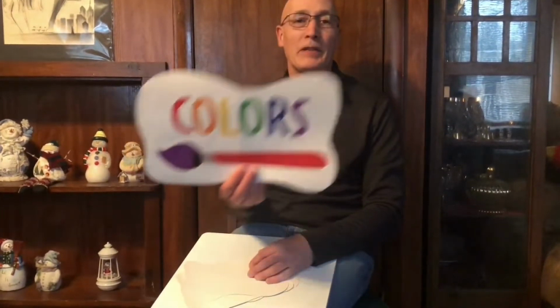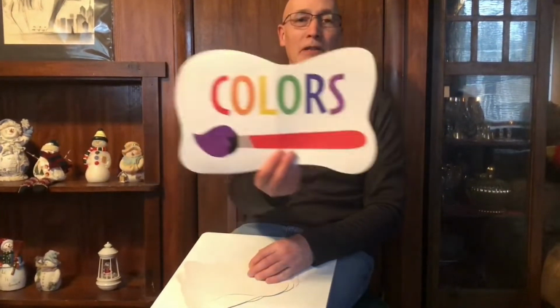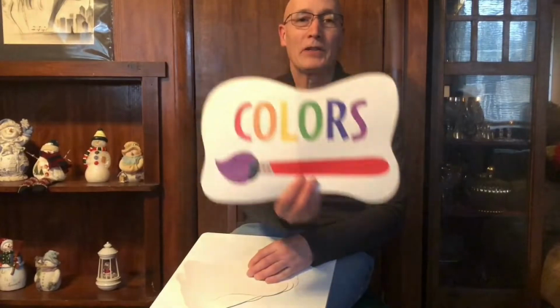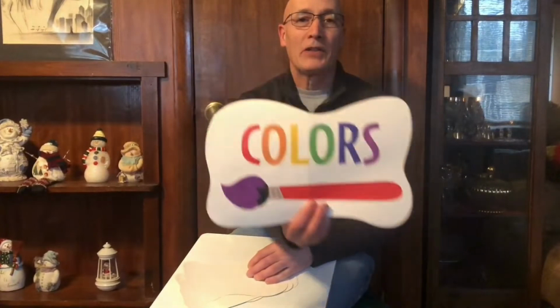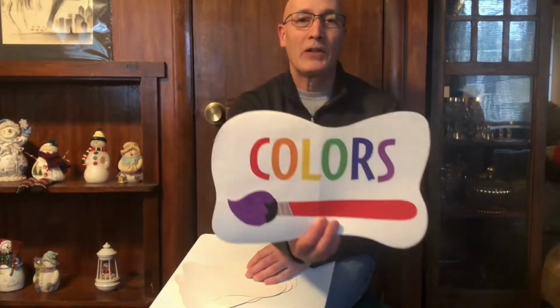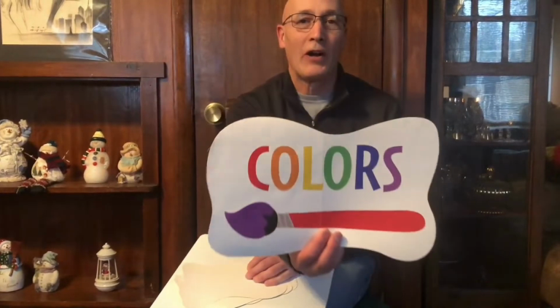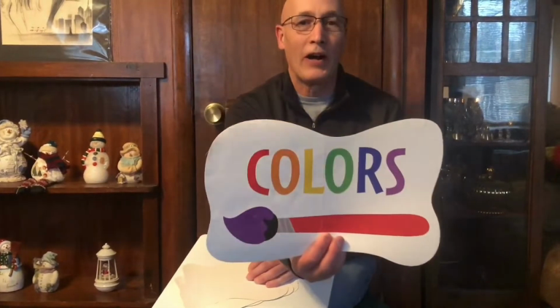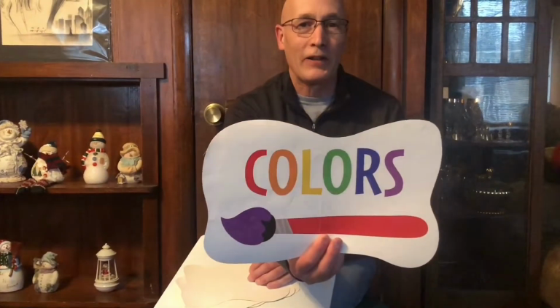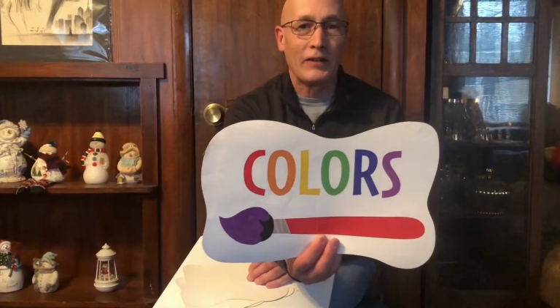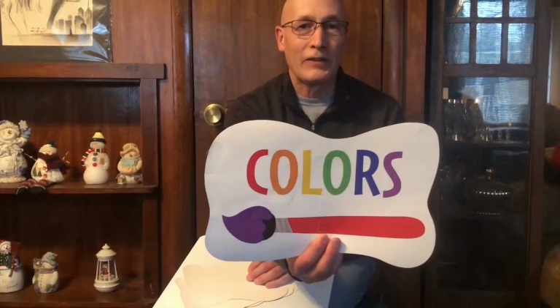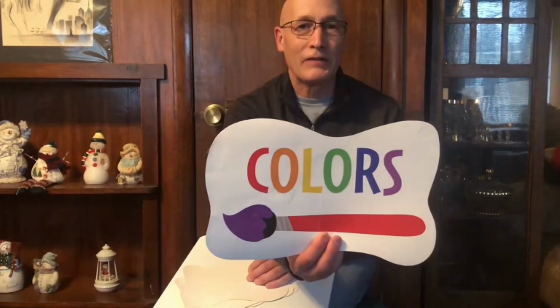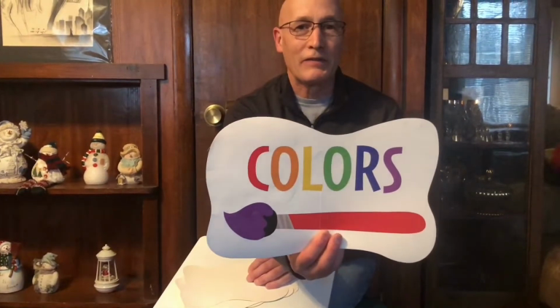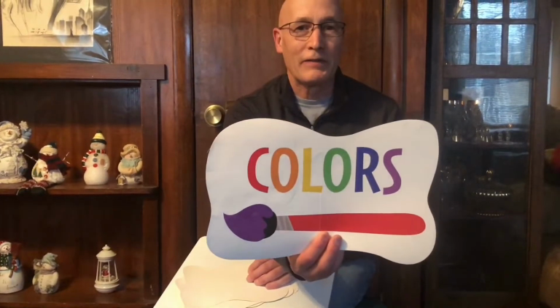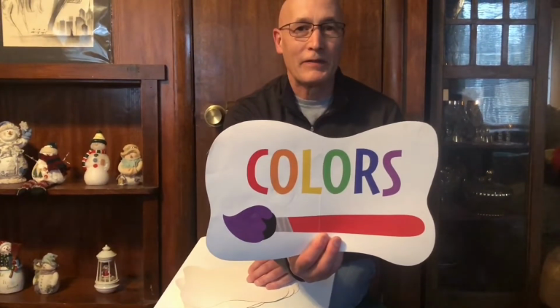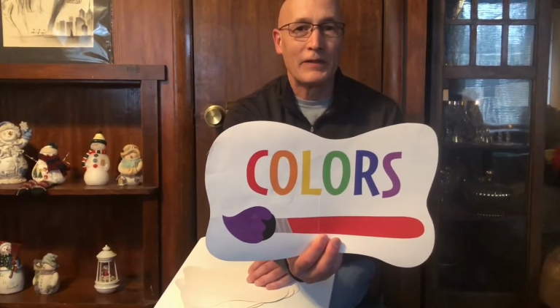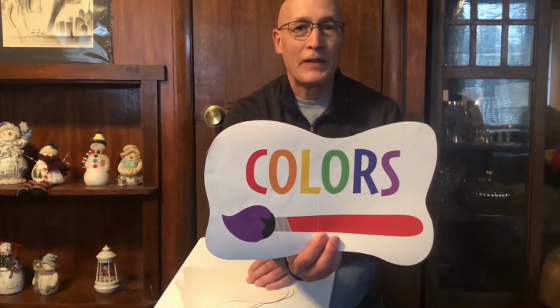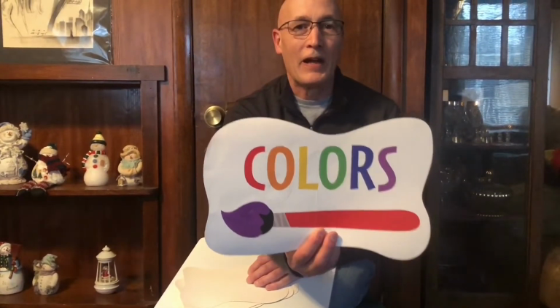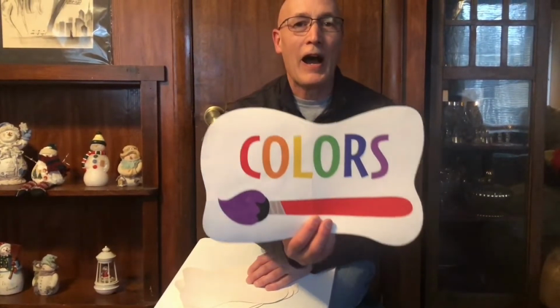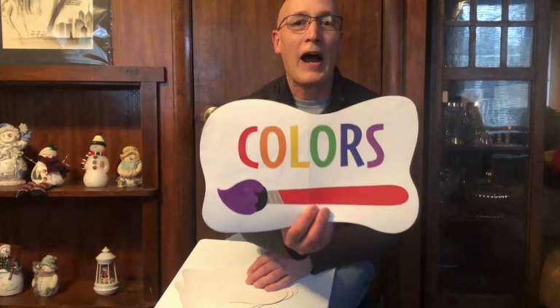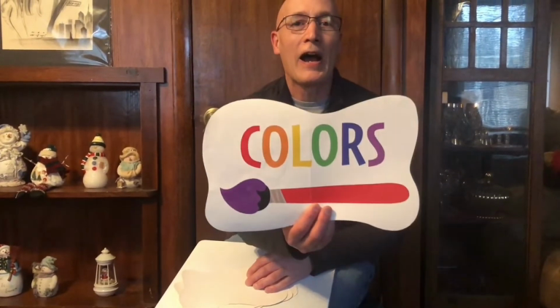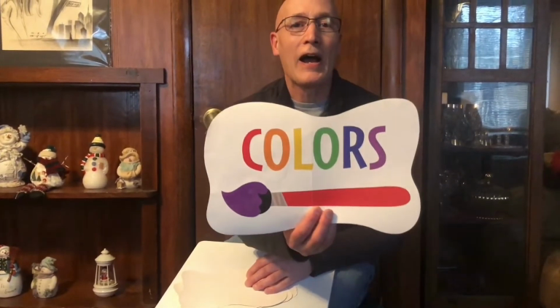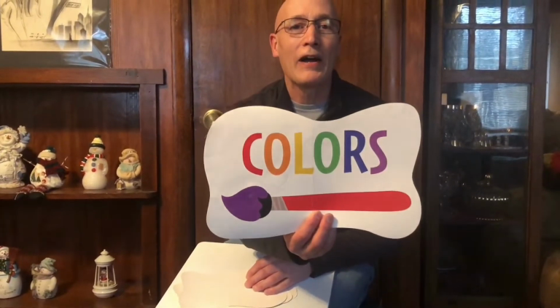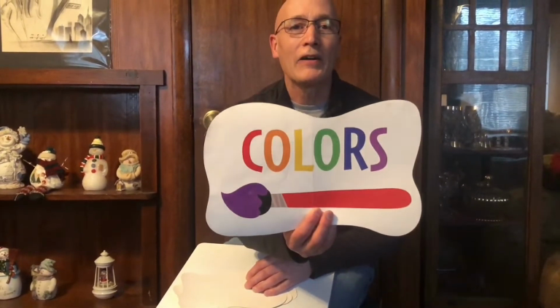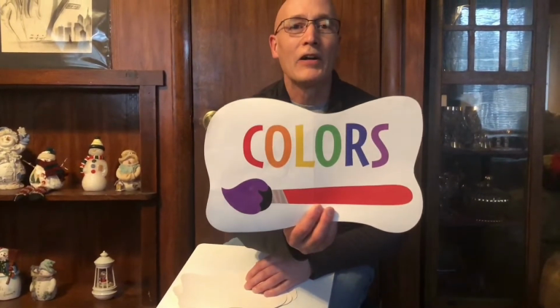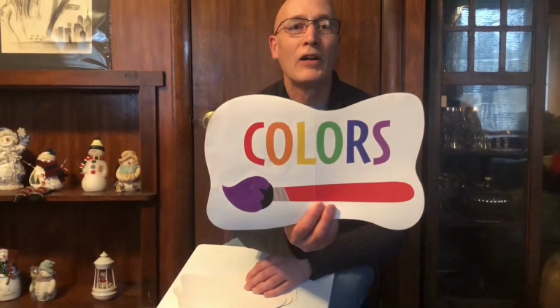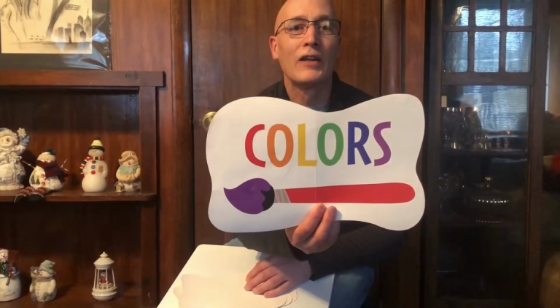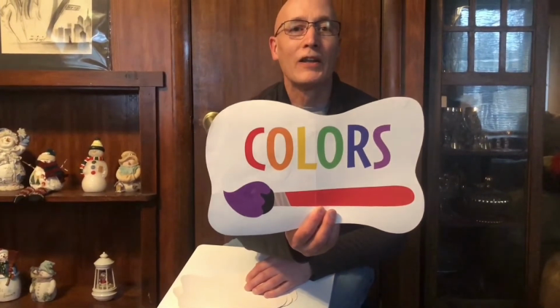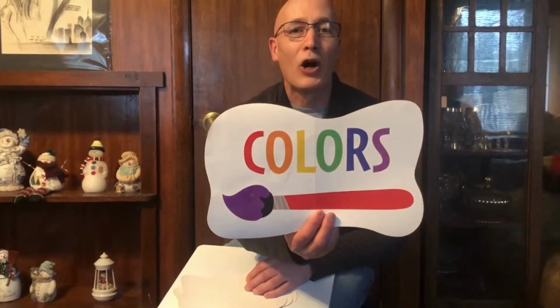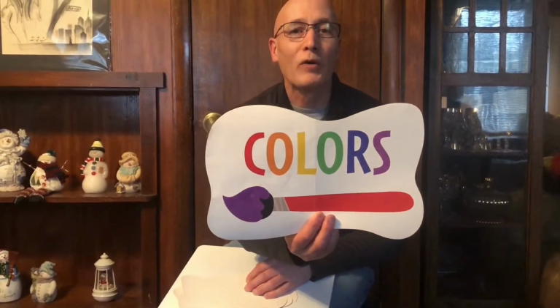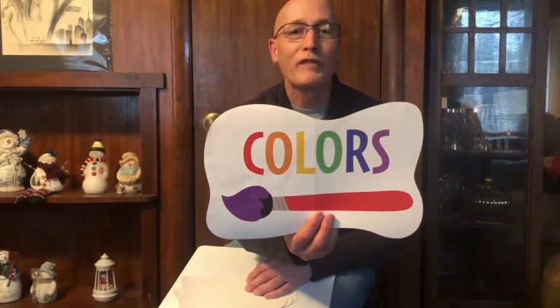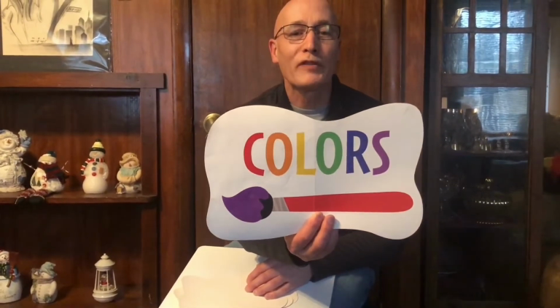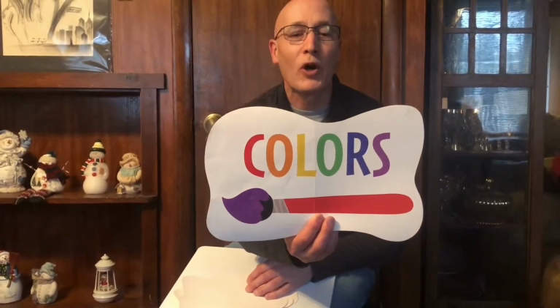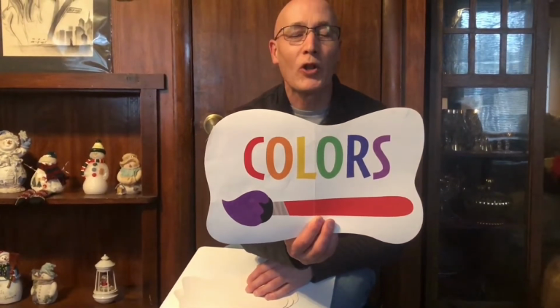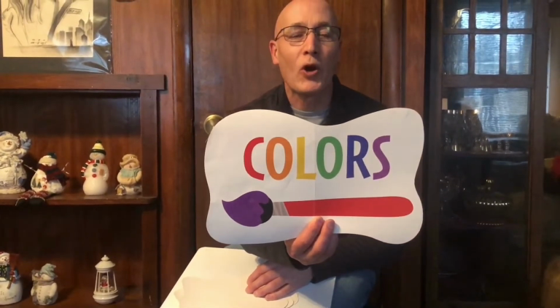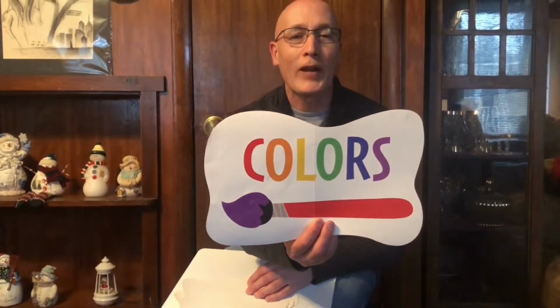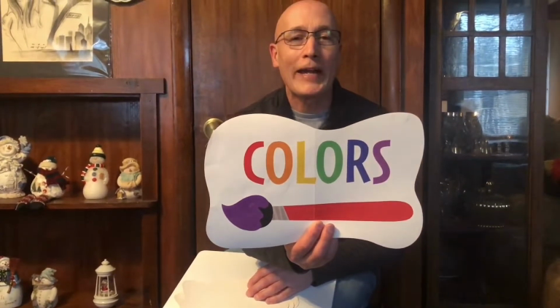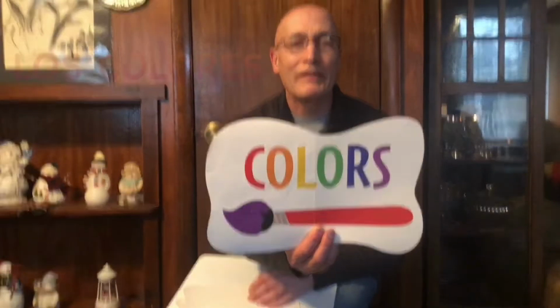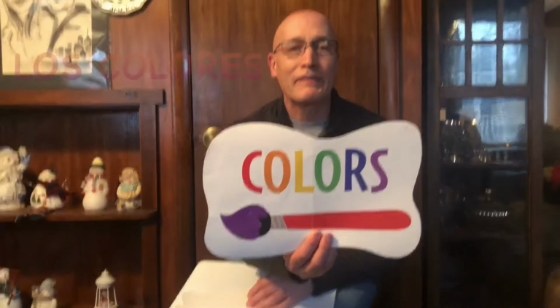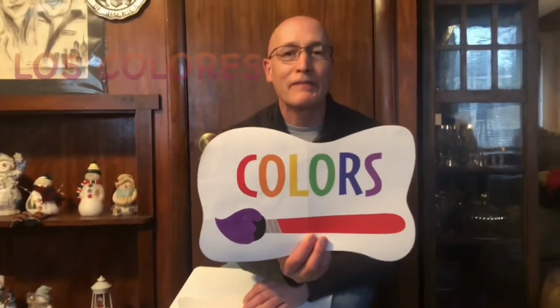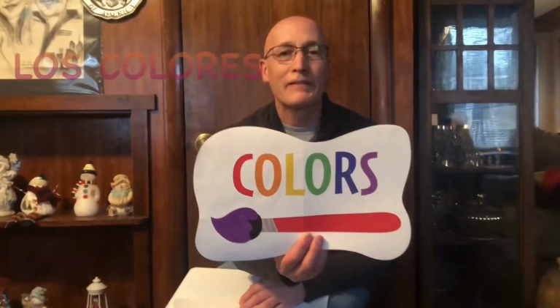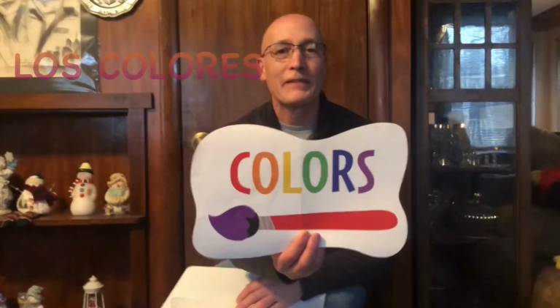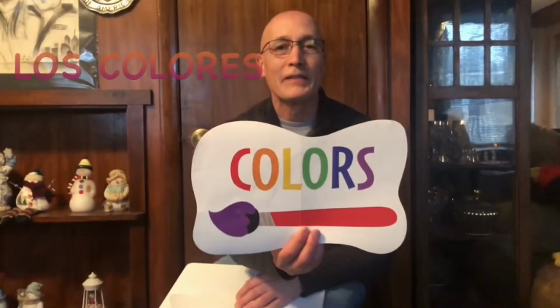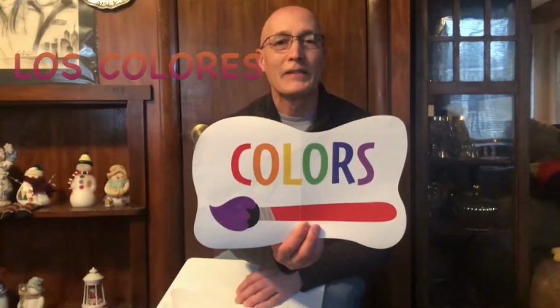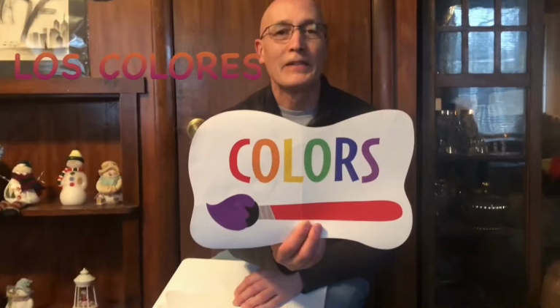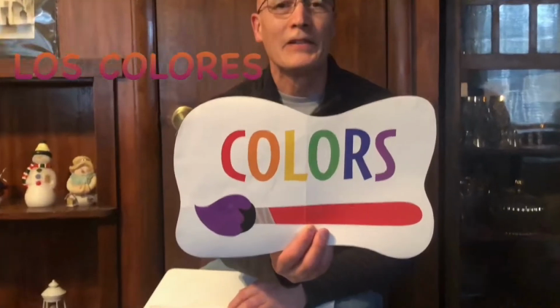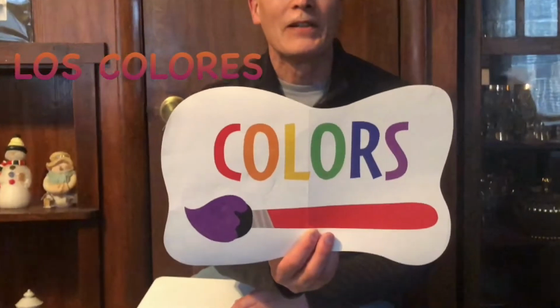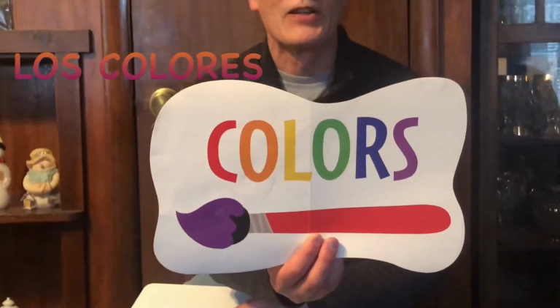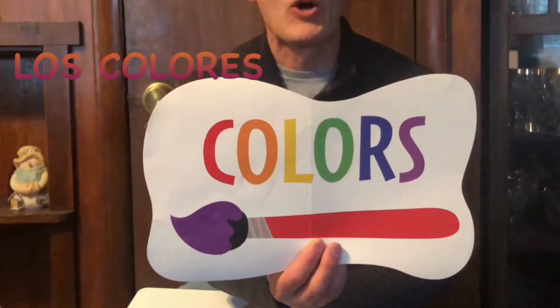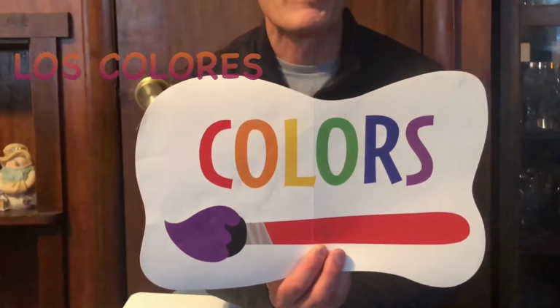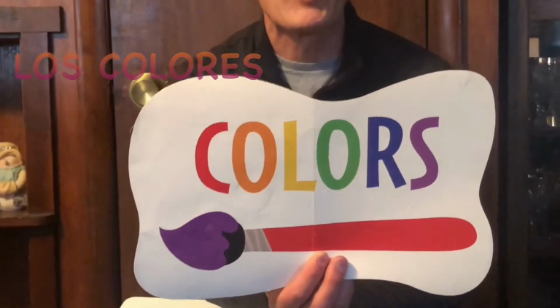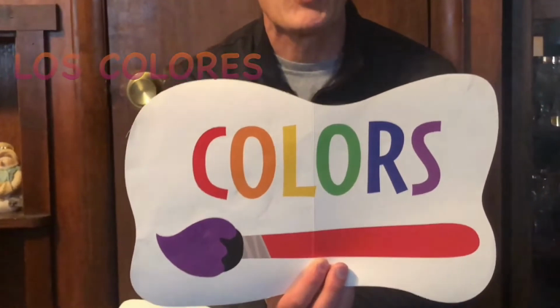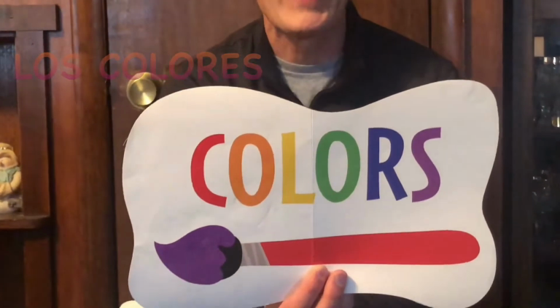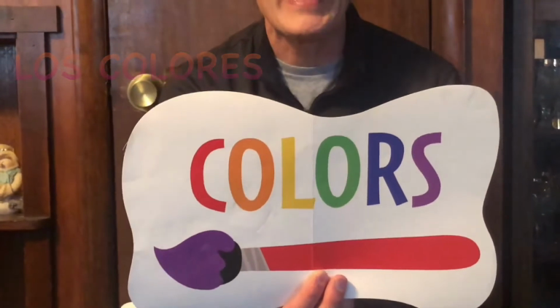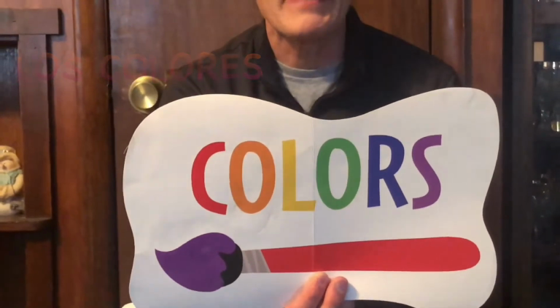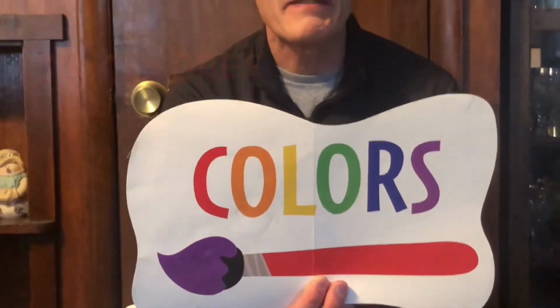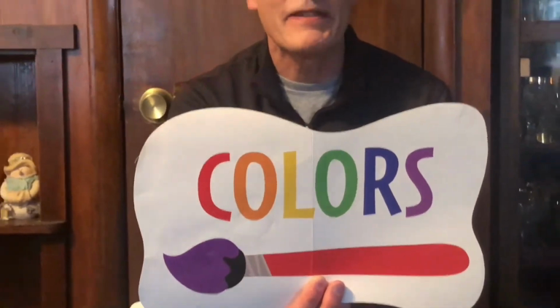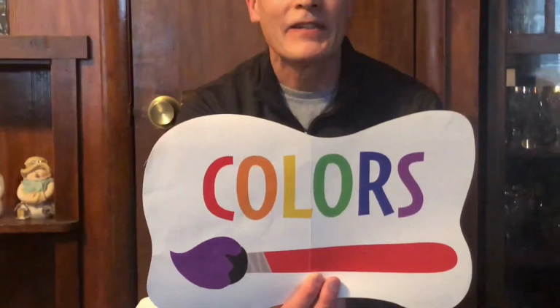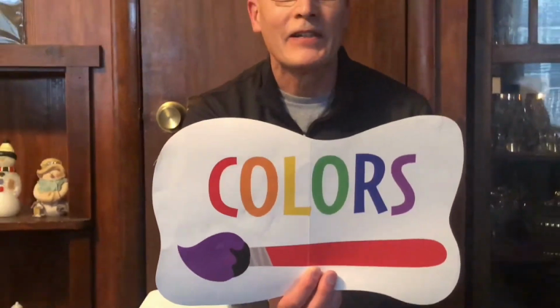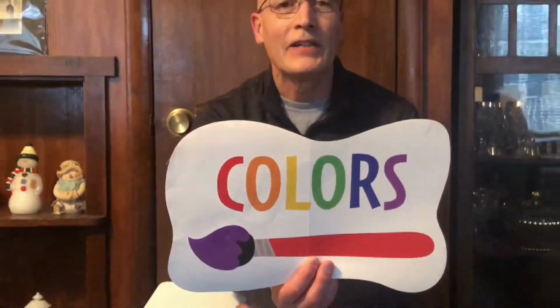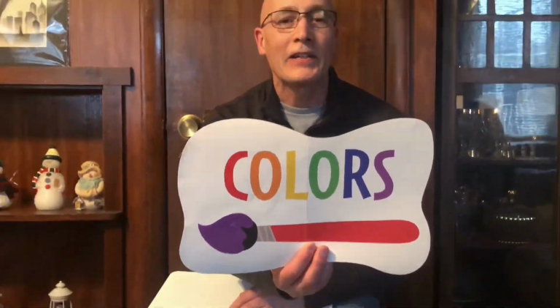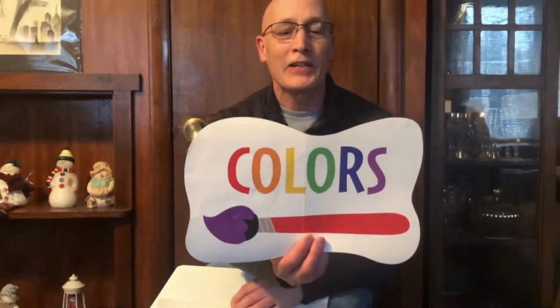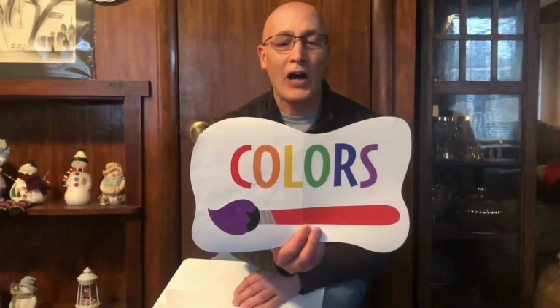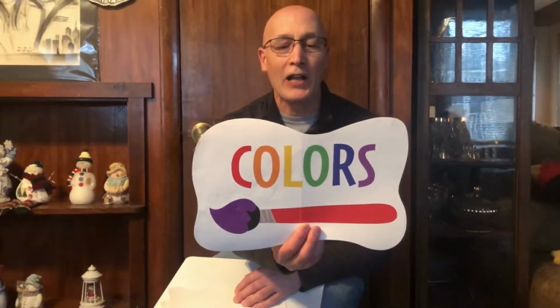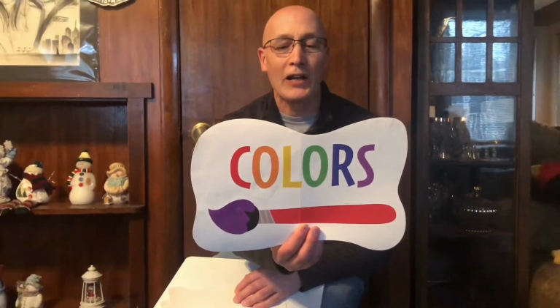Colors are los colores. Los colores — colors.